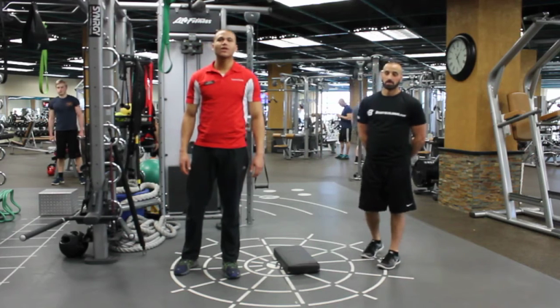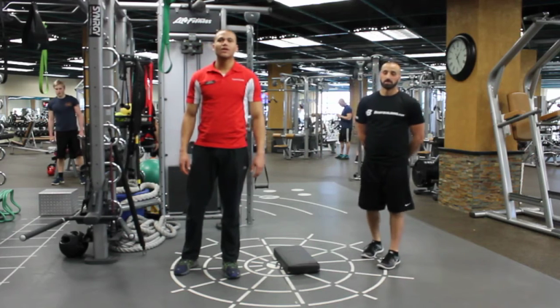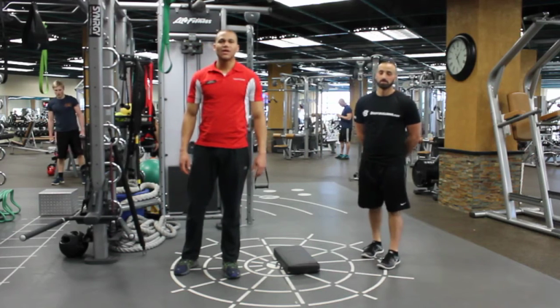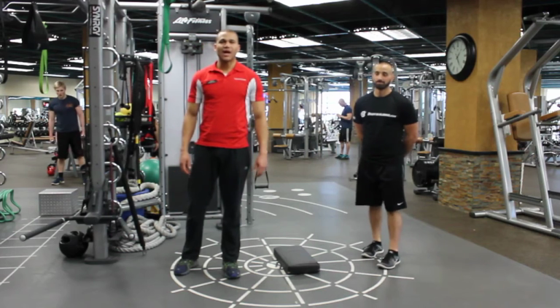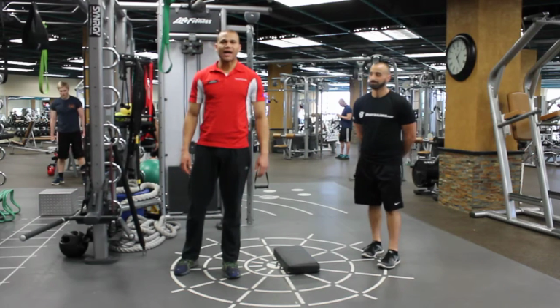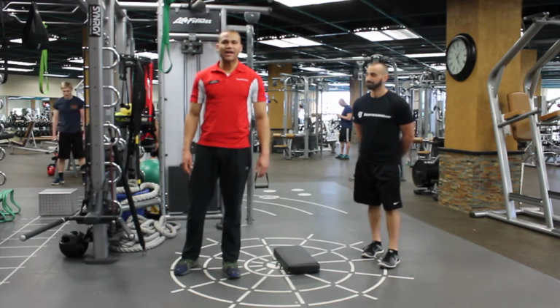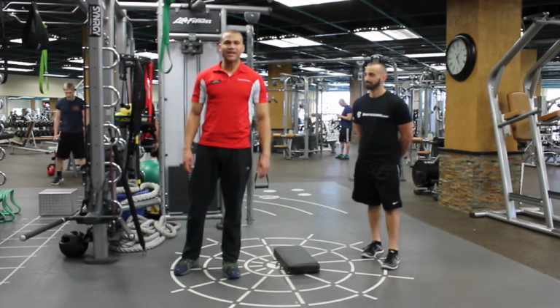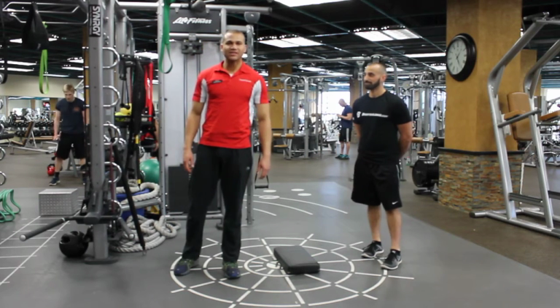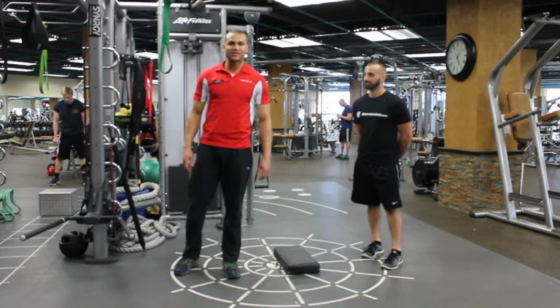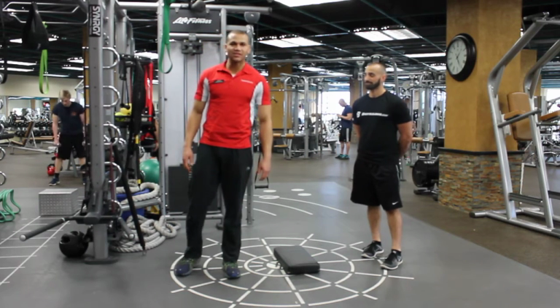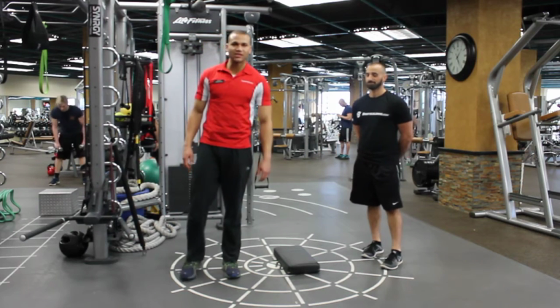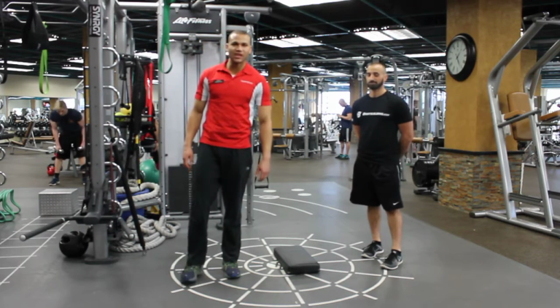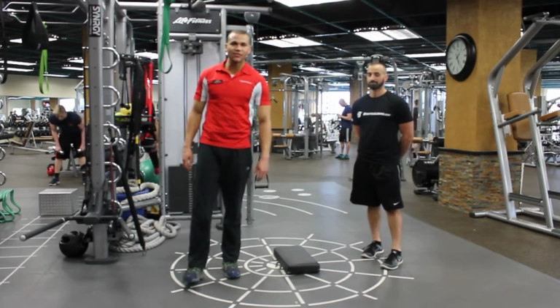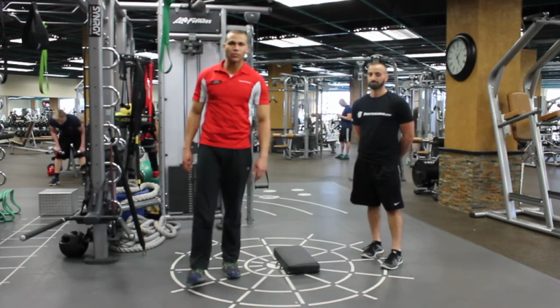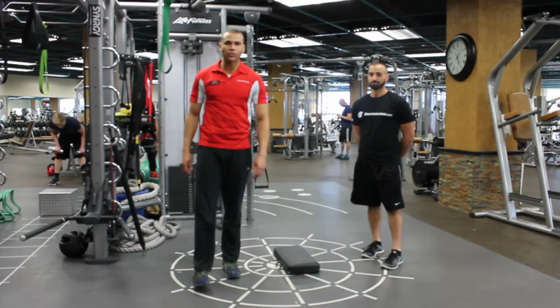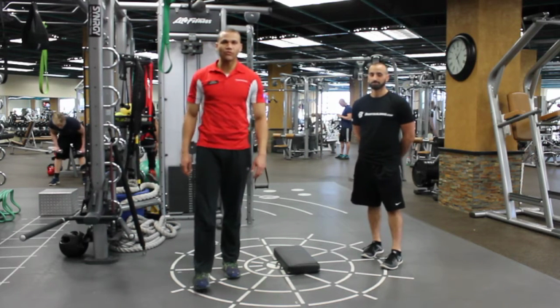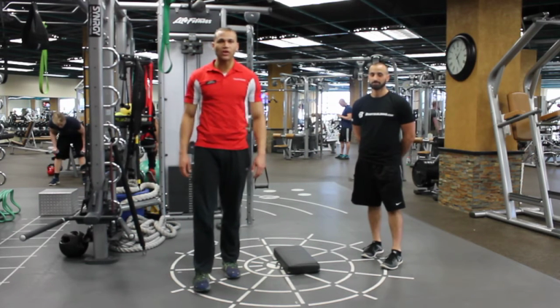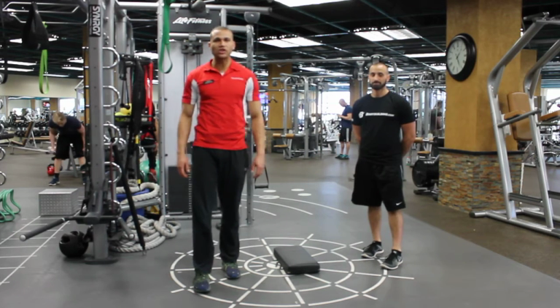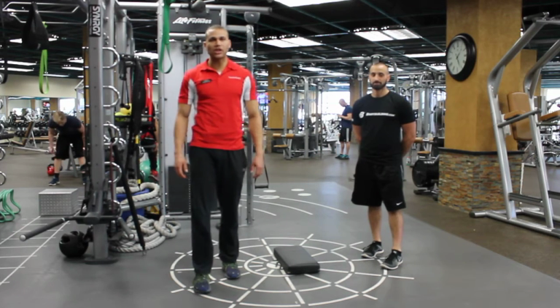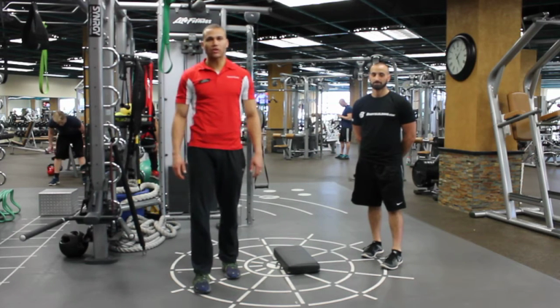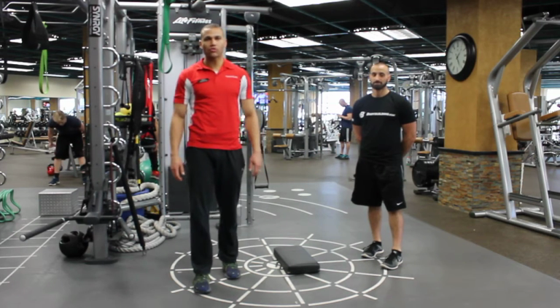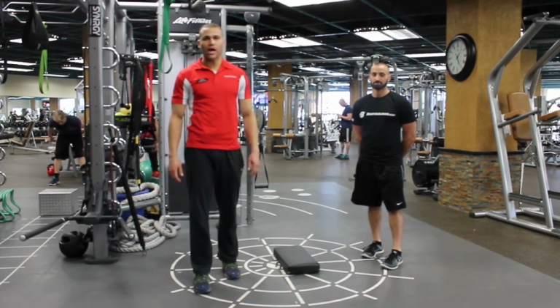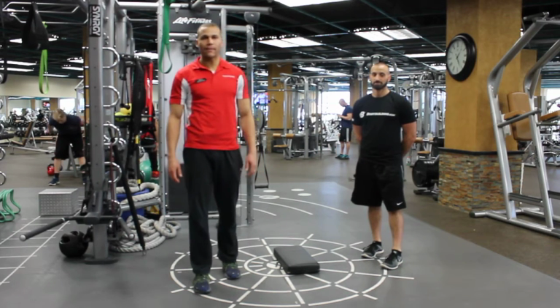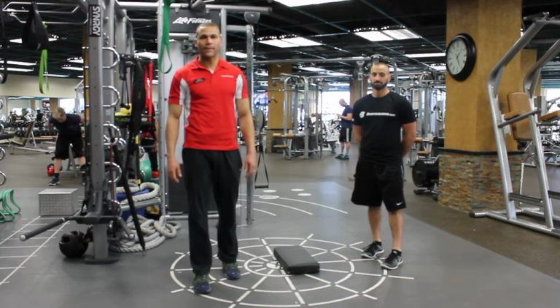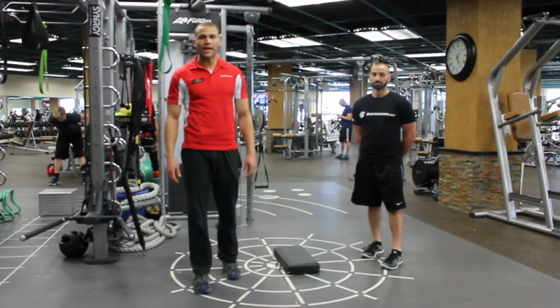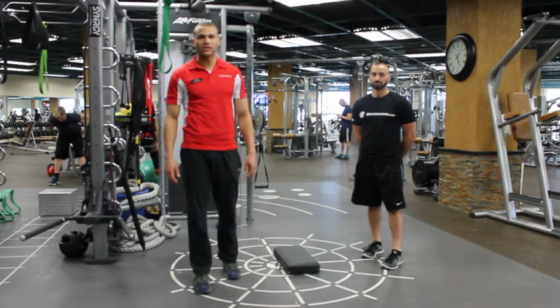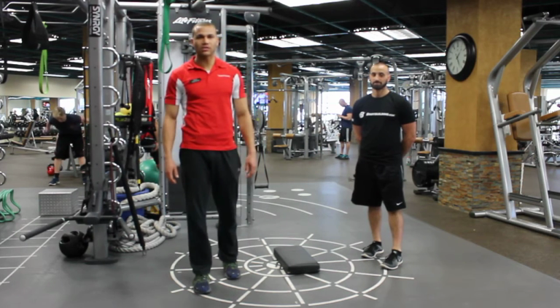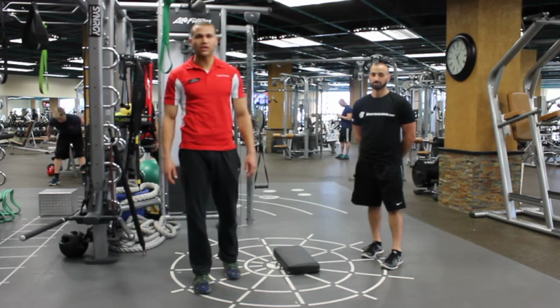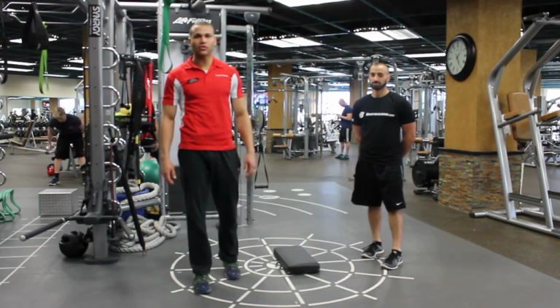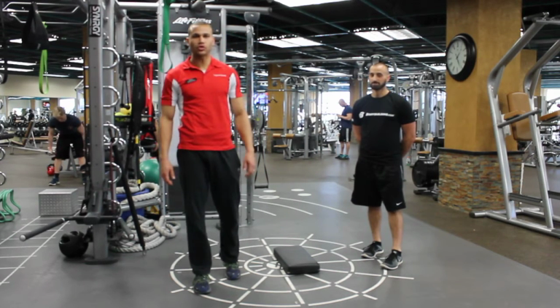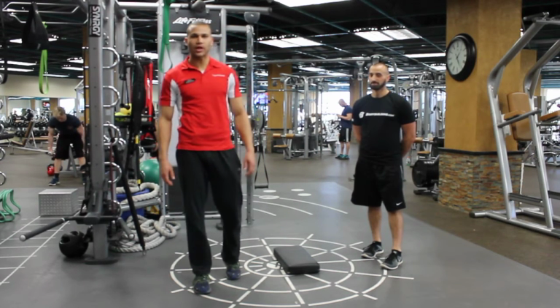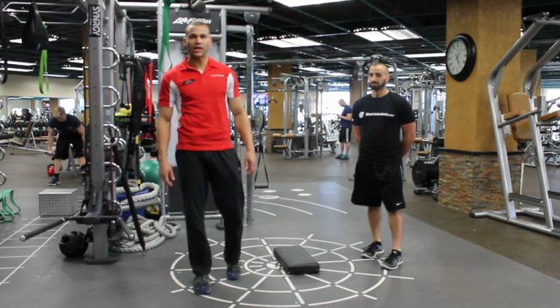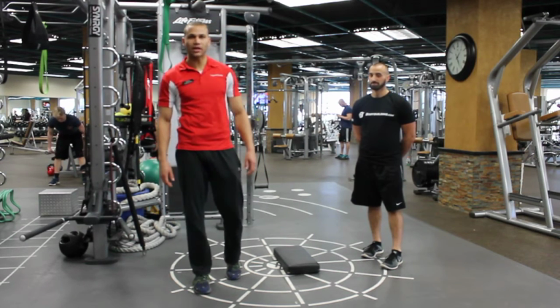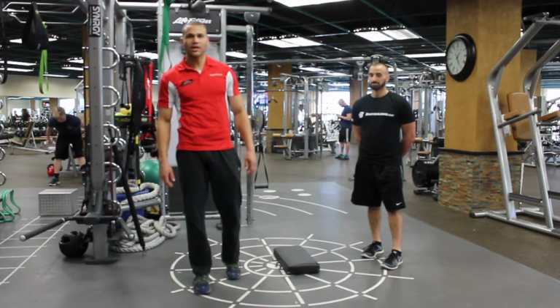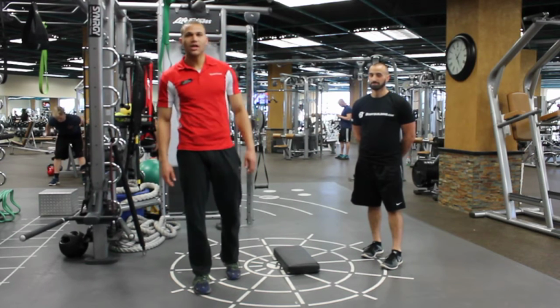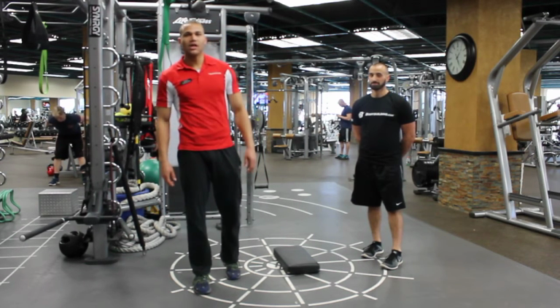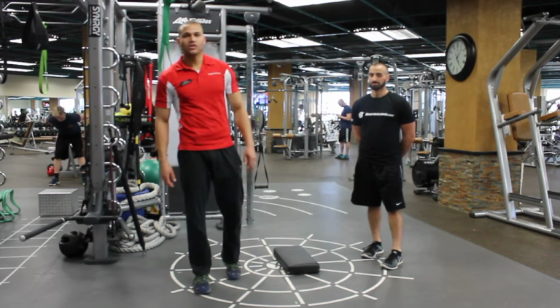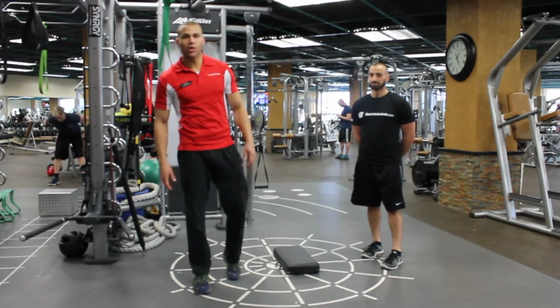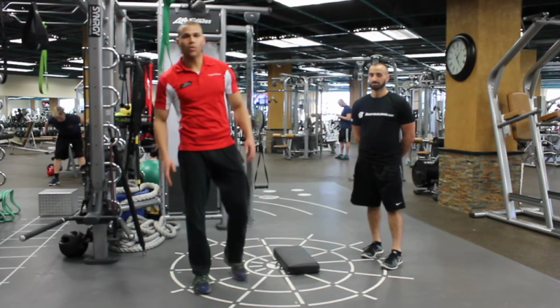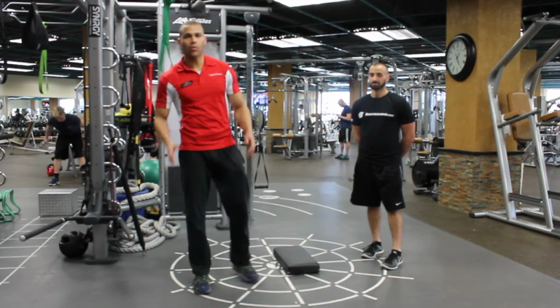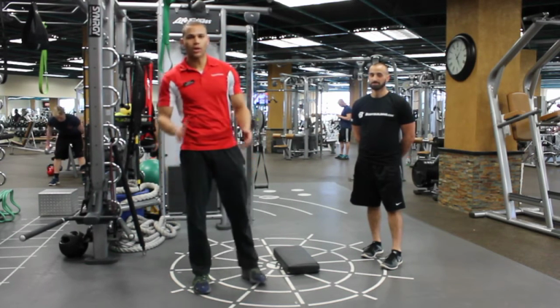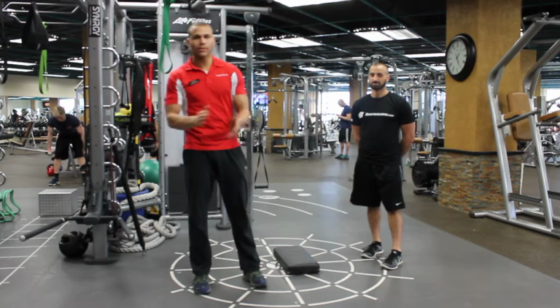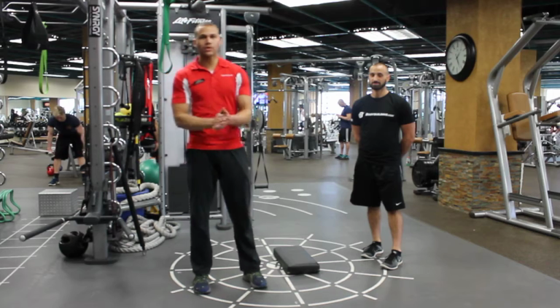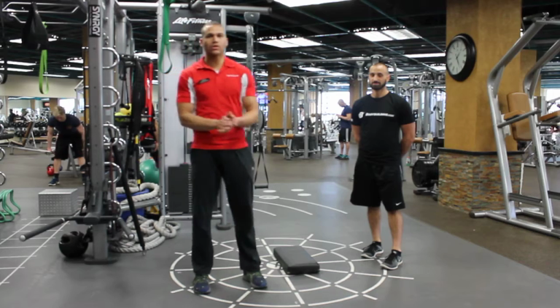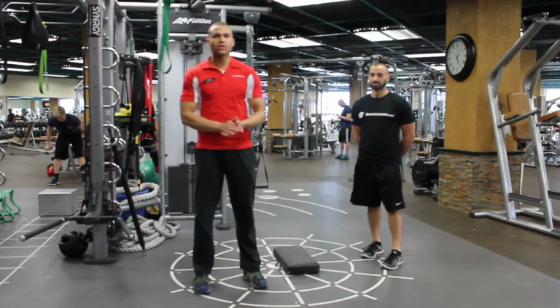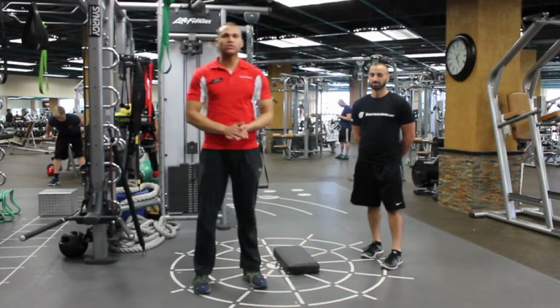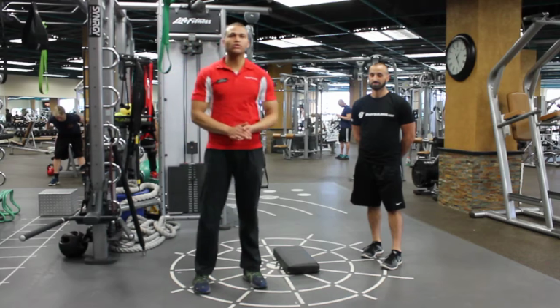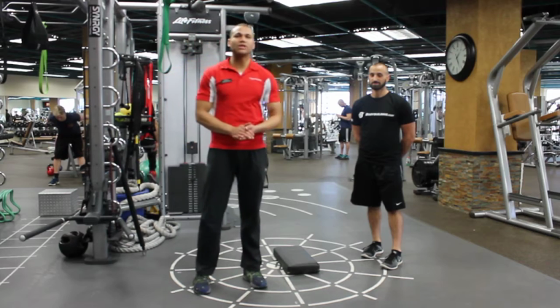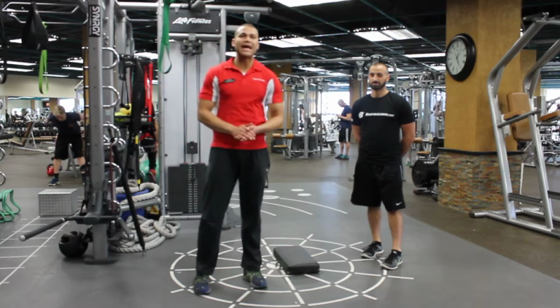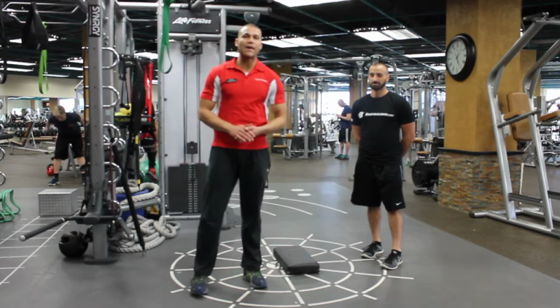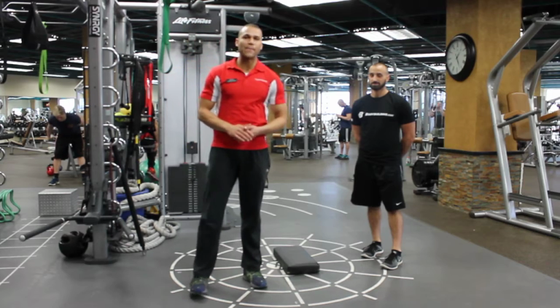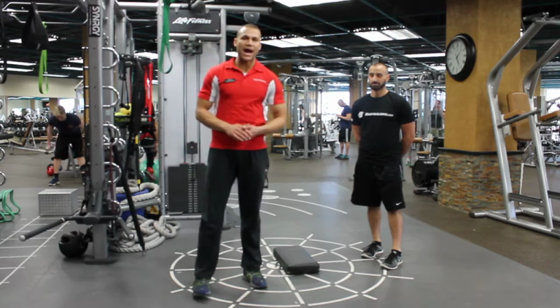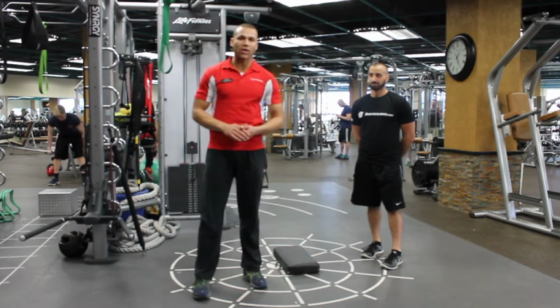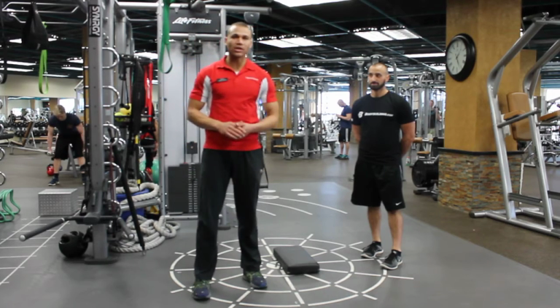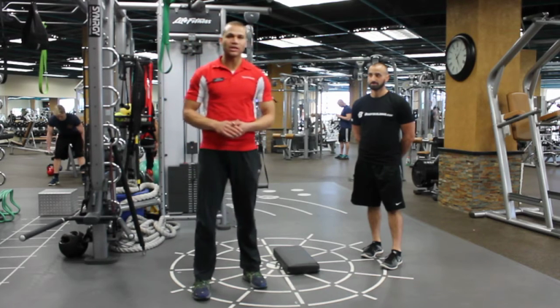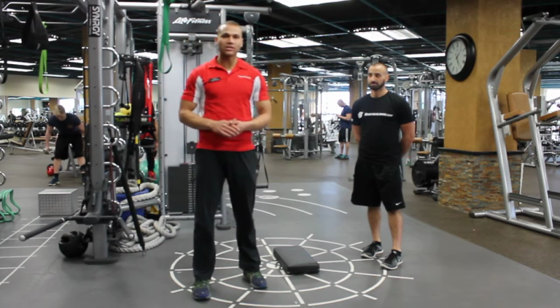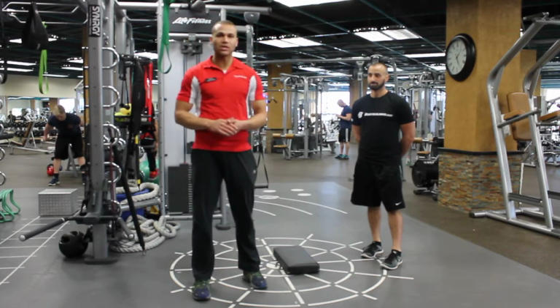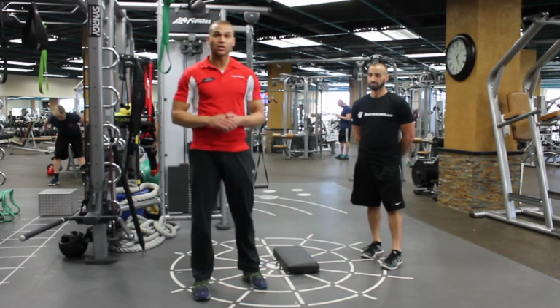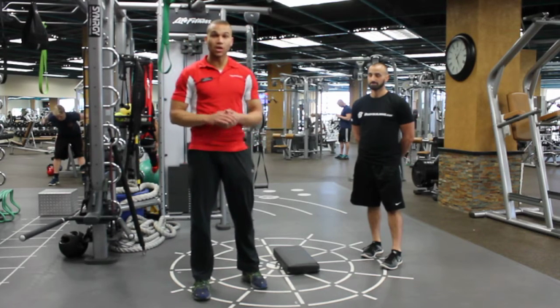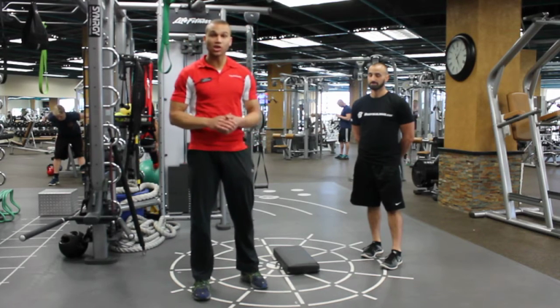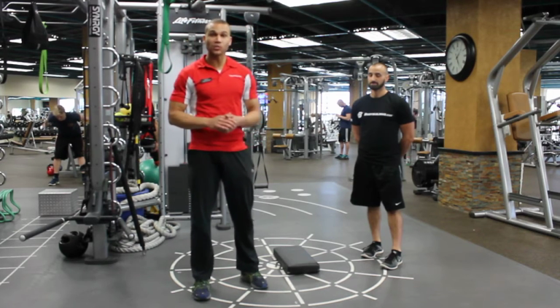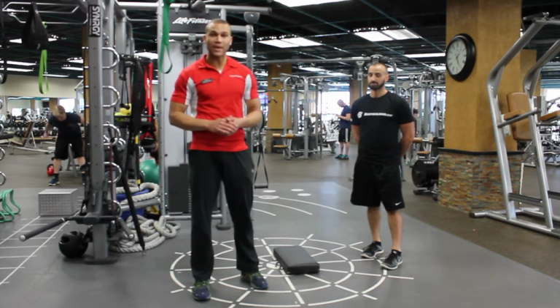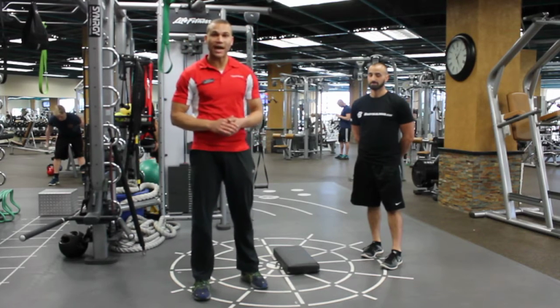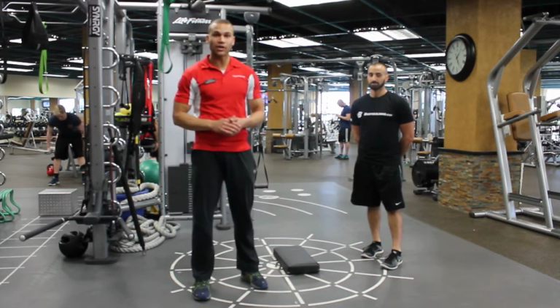Hi guys, this is Steven with Functioning Bright, Master Level Trainer. So what I'm going to talk to you today about is the lunge pattern.